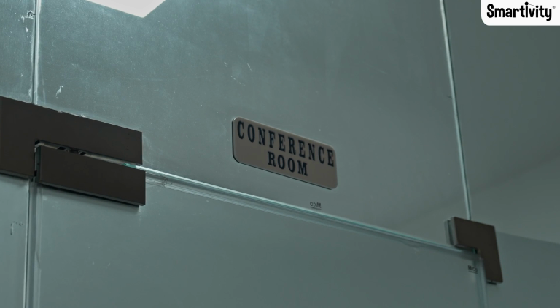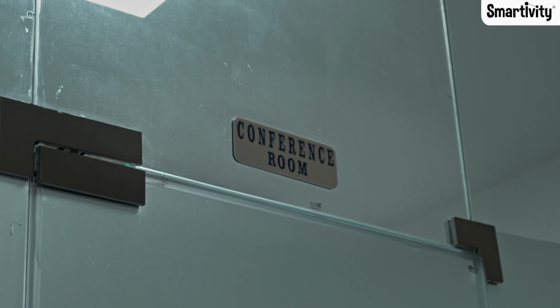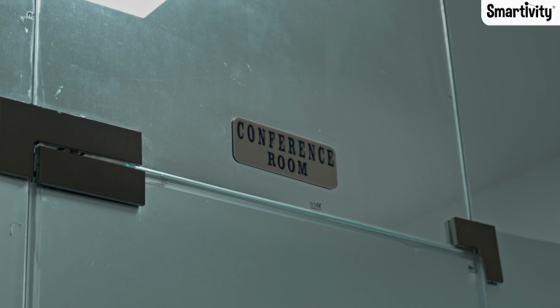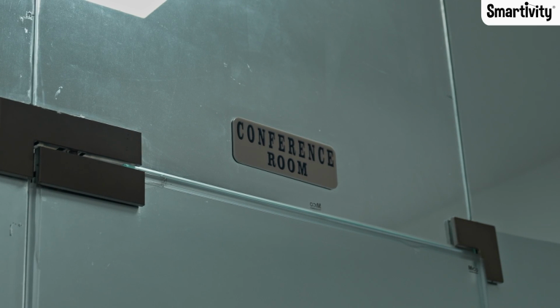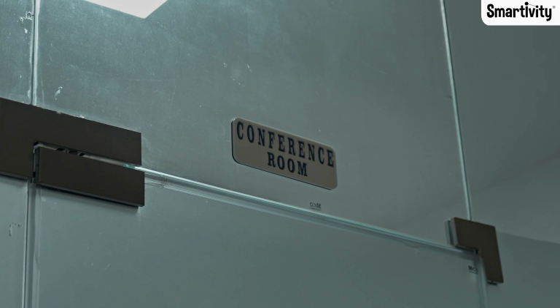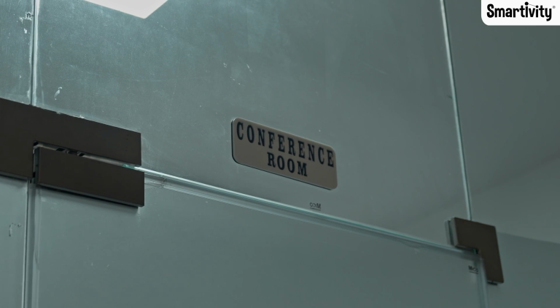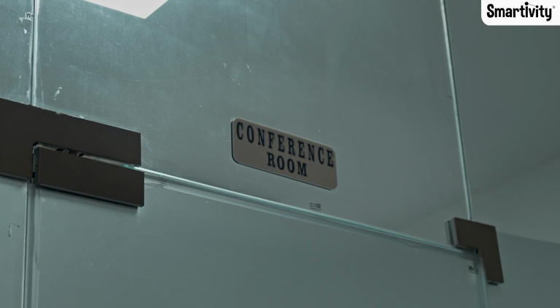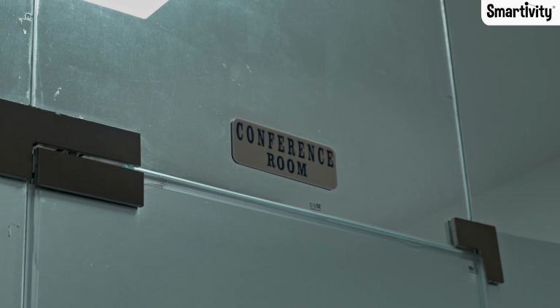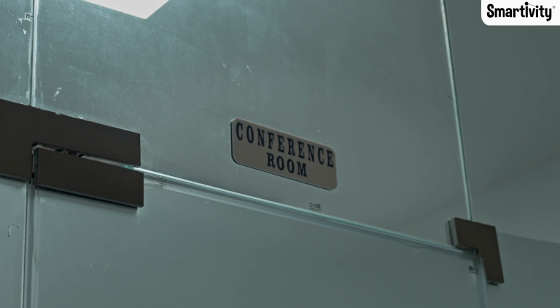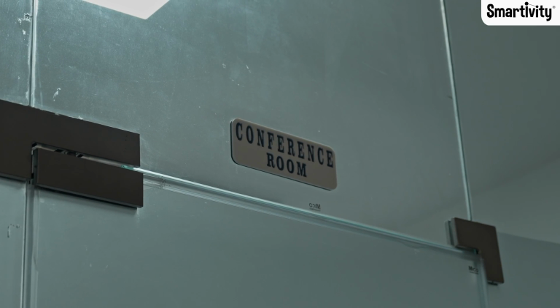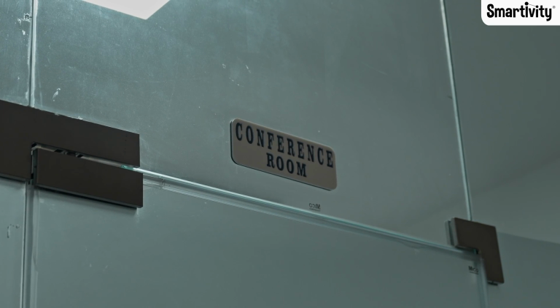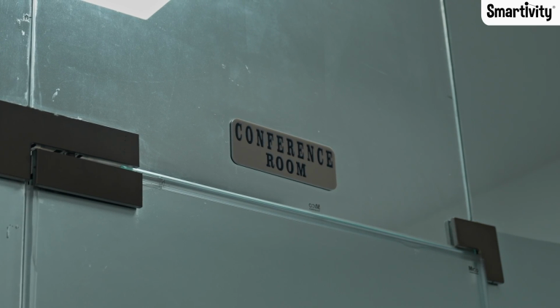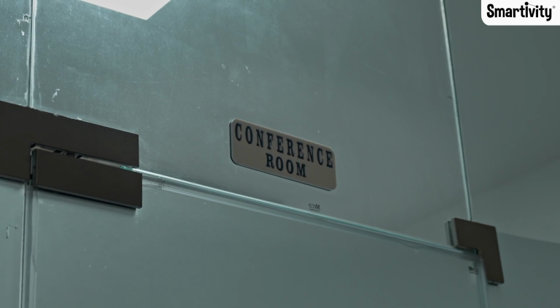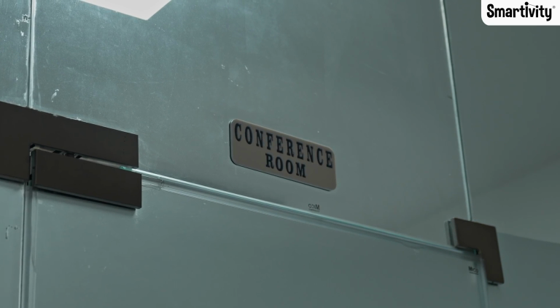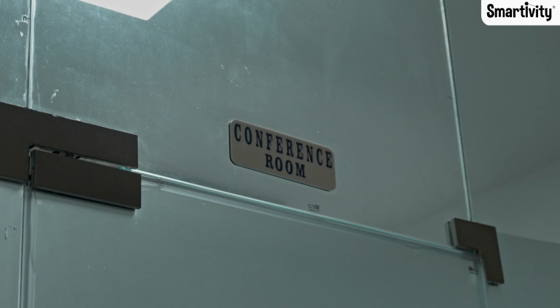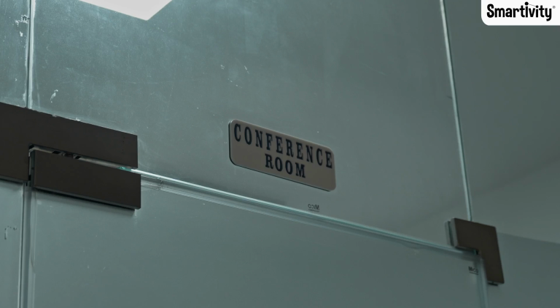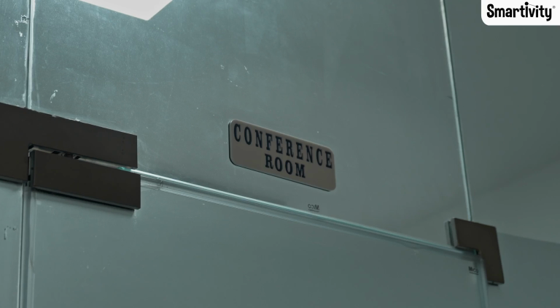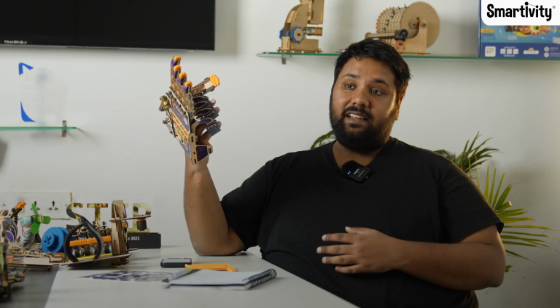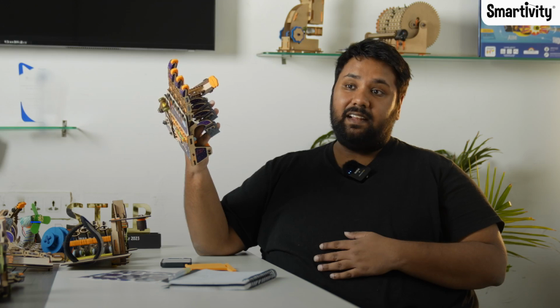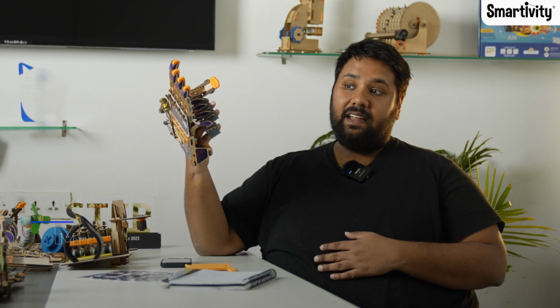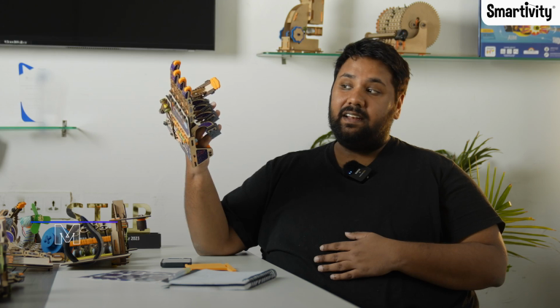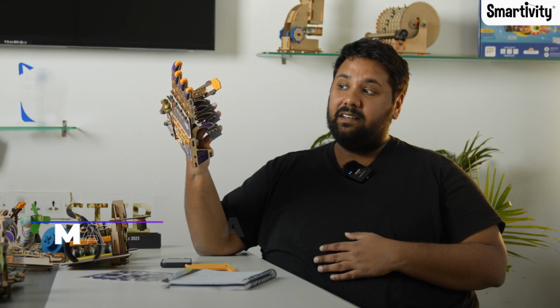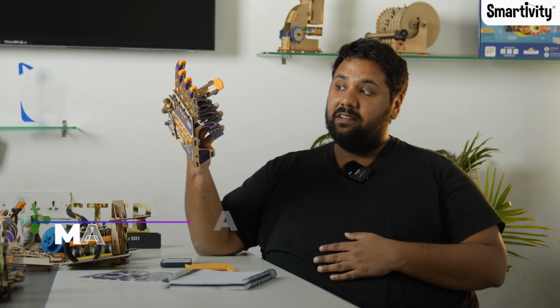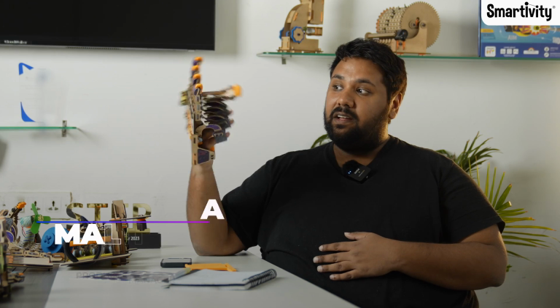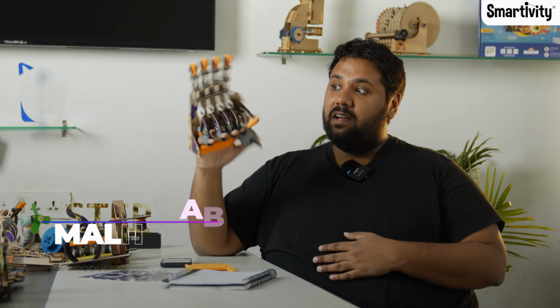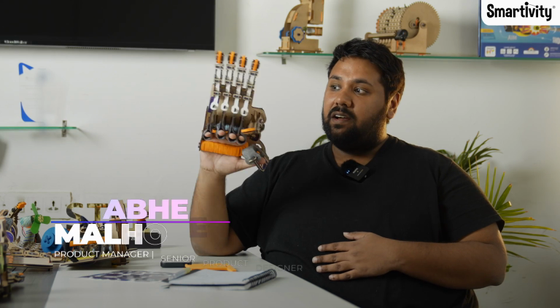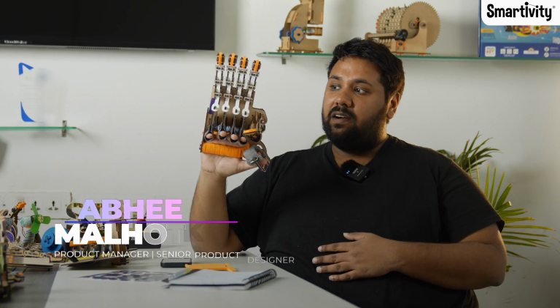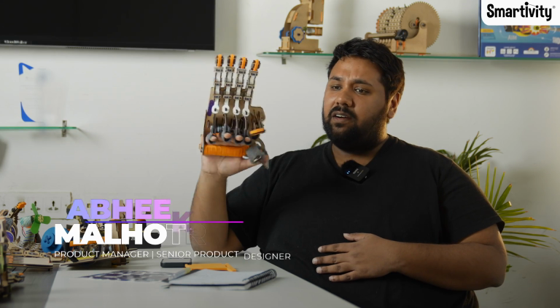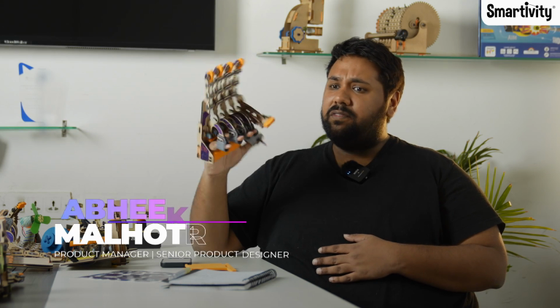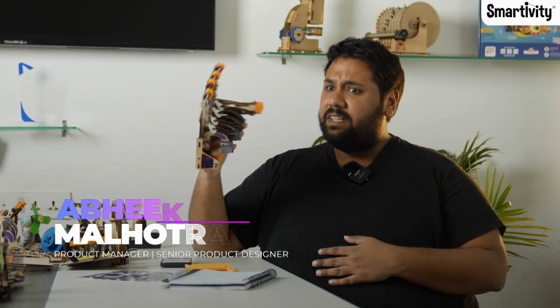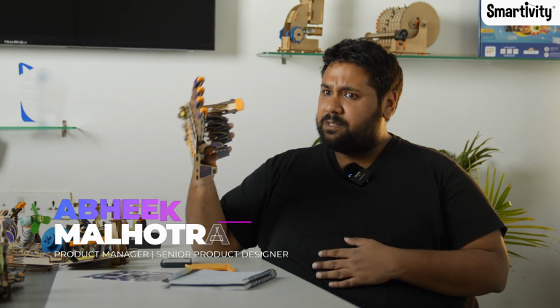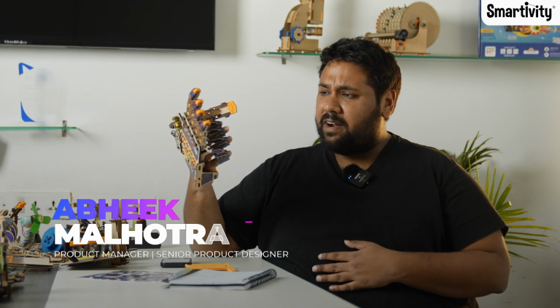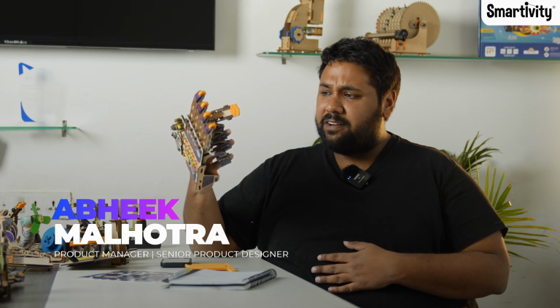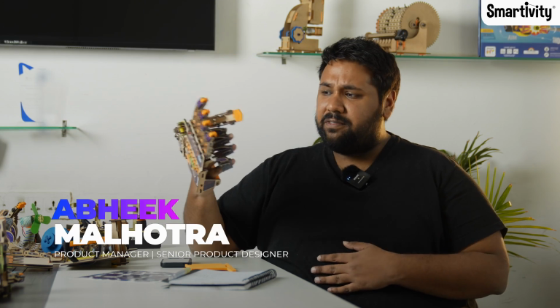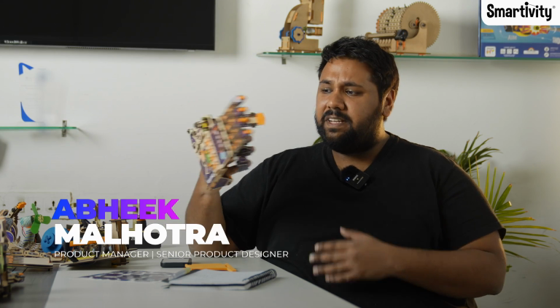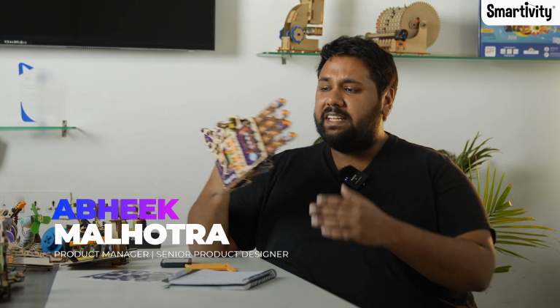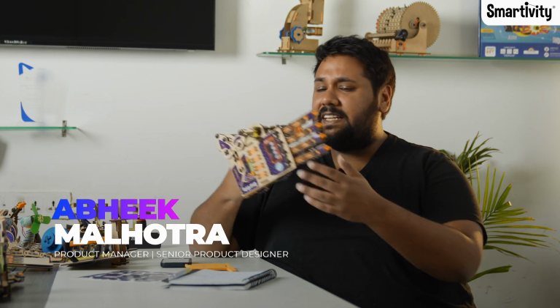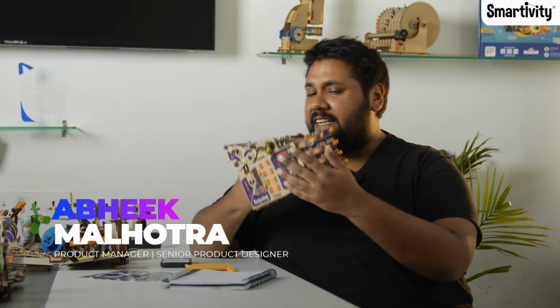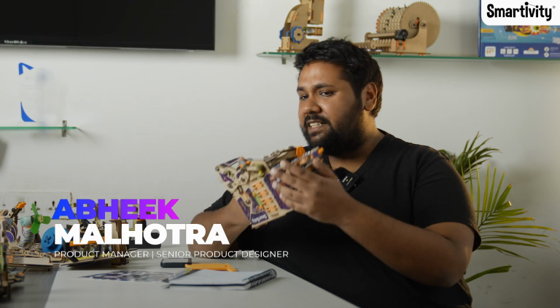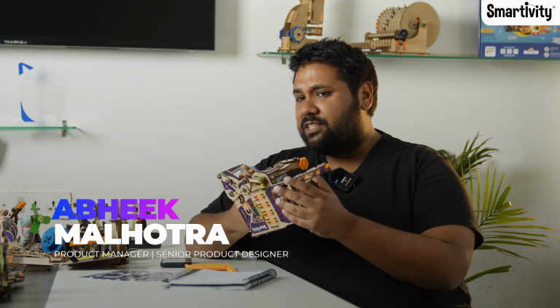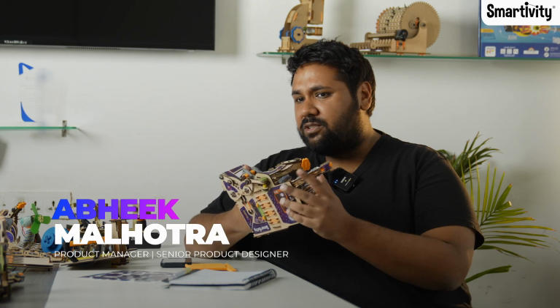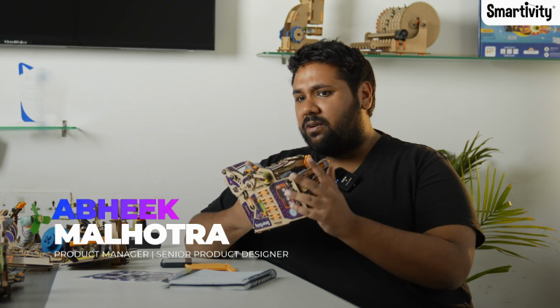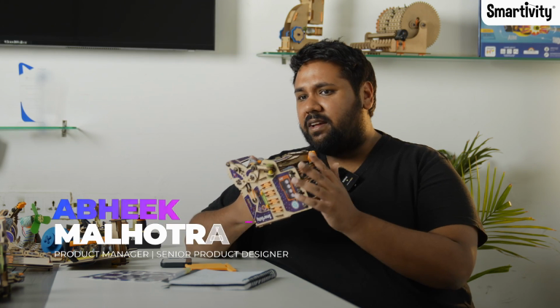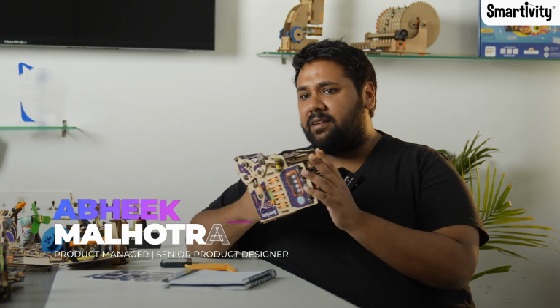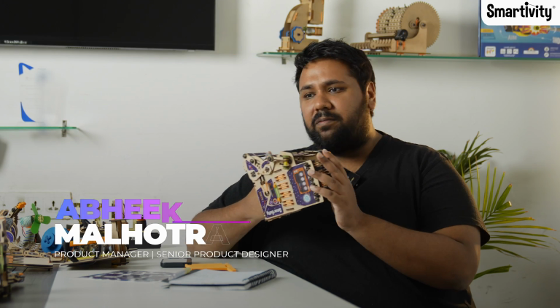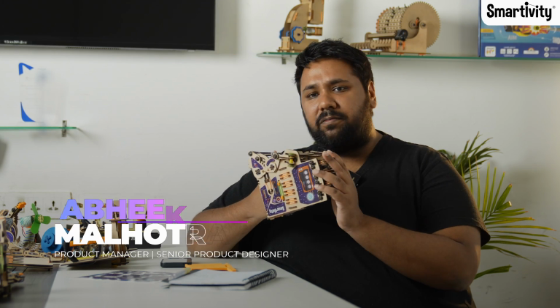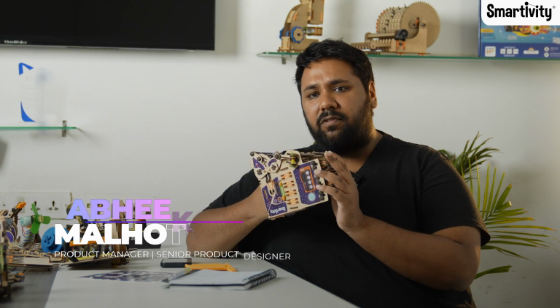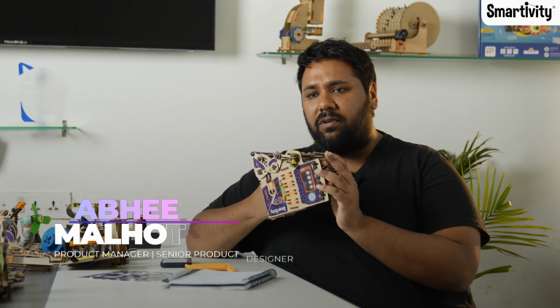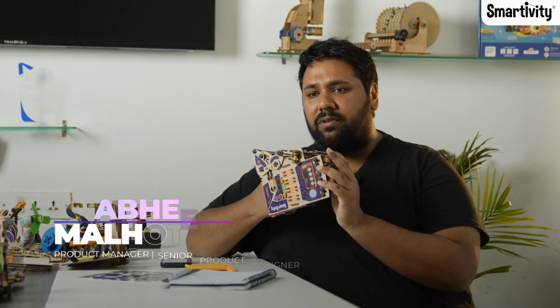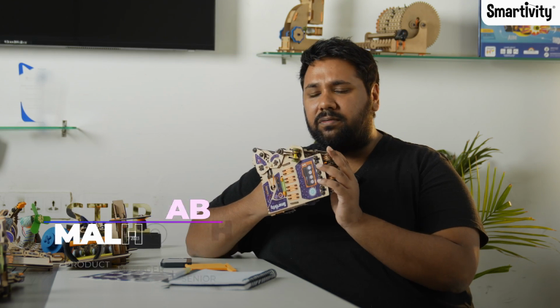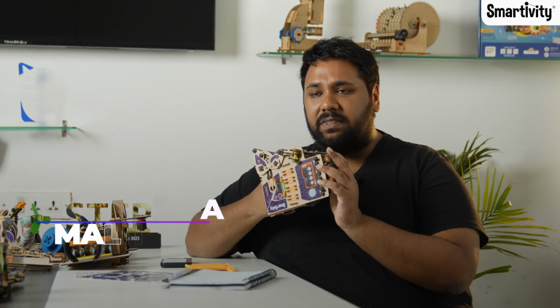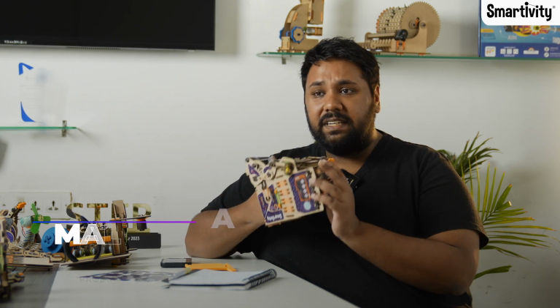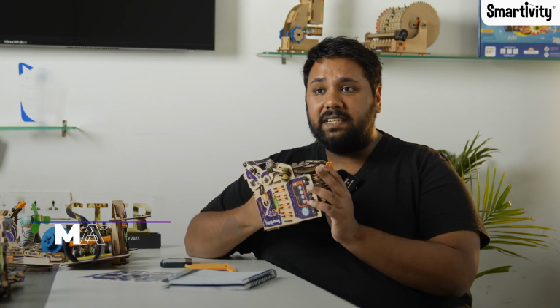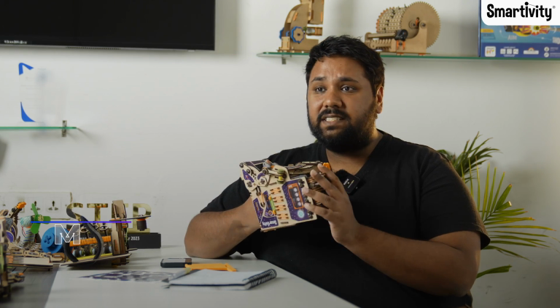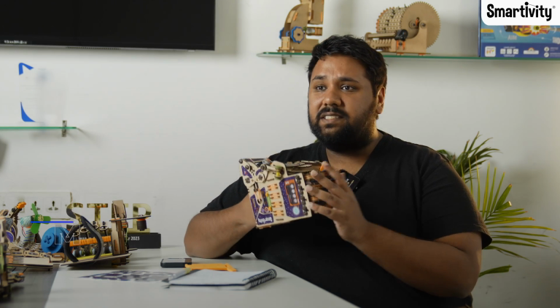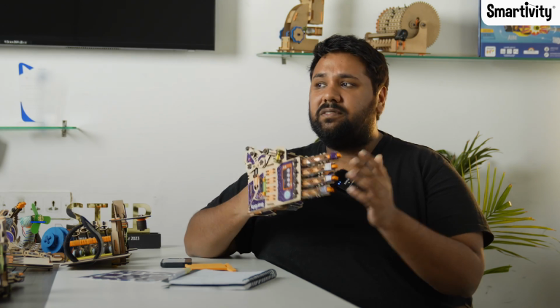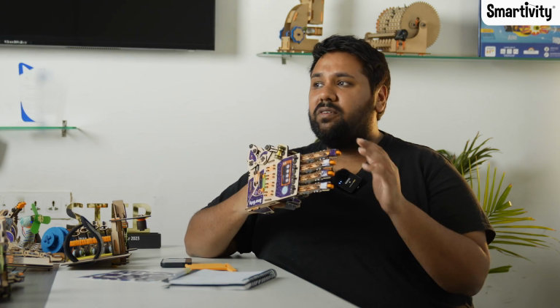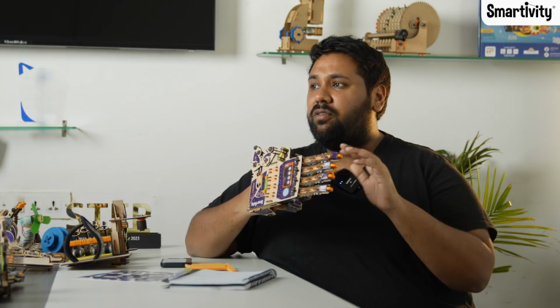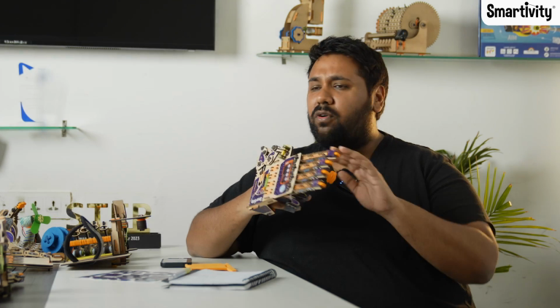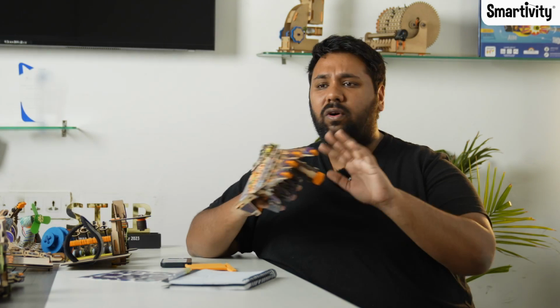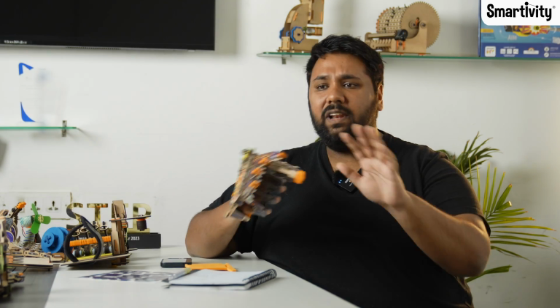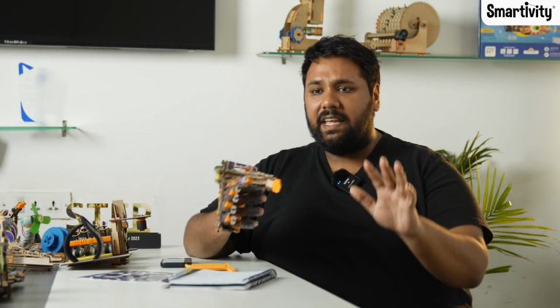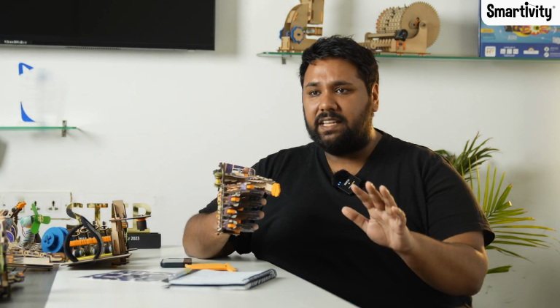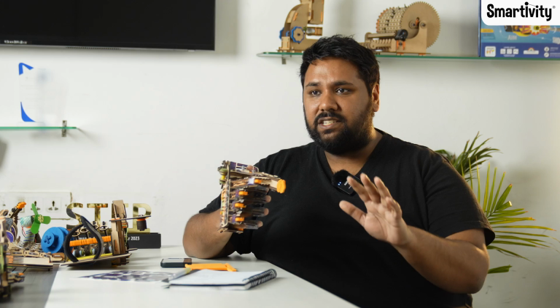I'm Abhik, this is the mechanical hand. We at Smartivity created this toy for kids of all ages.